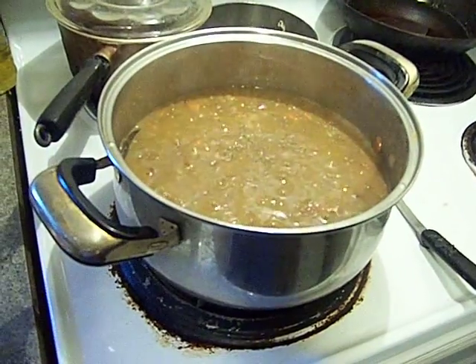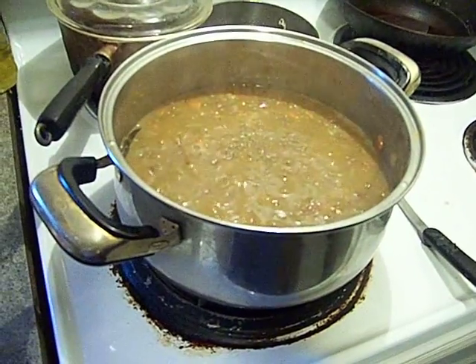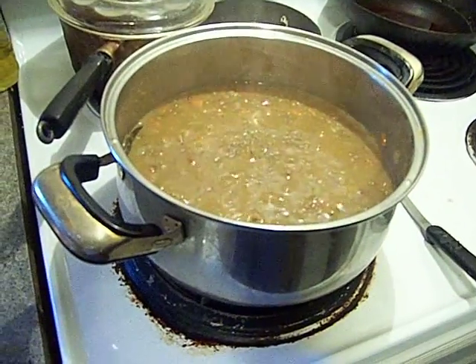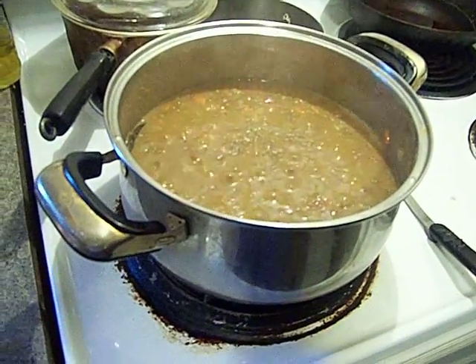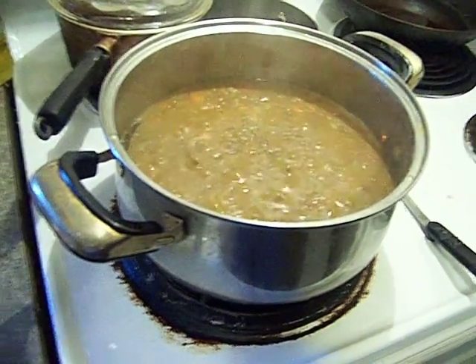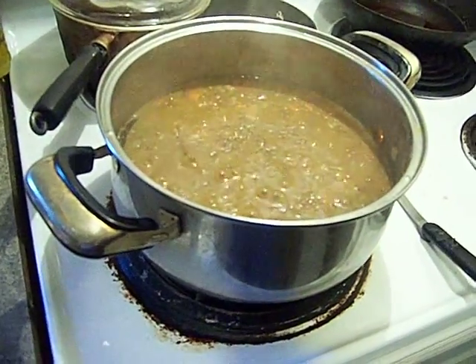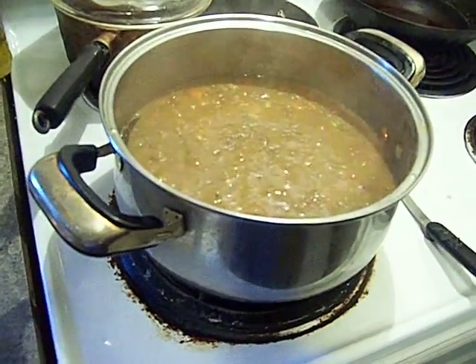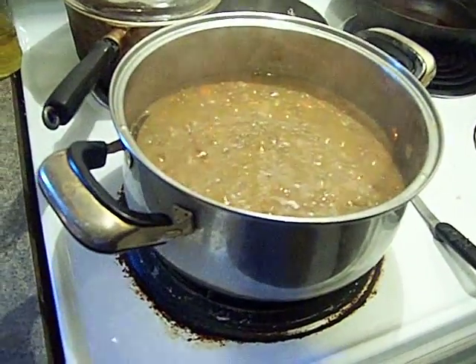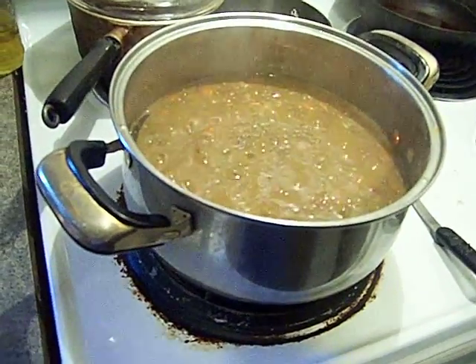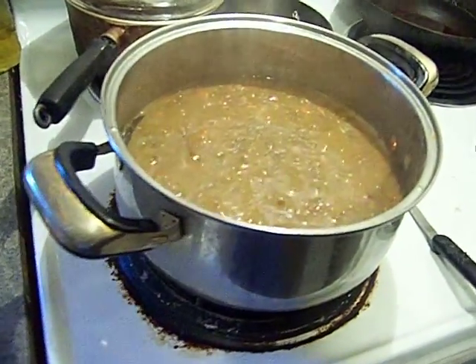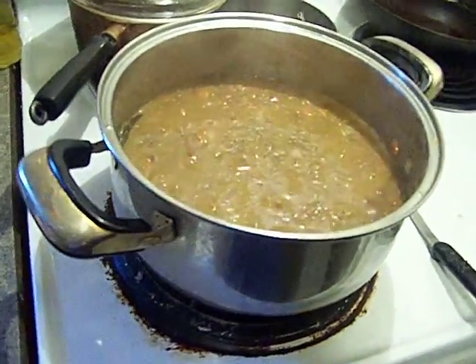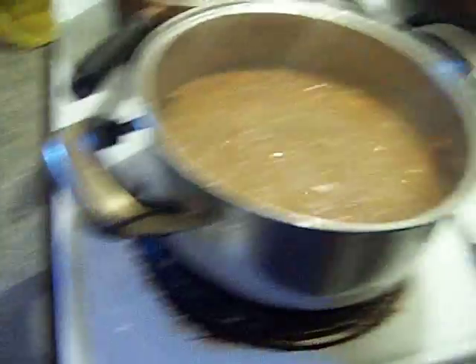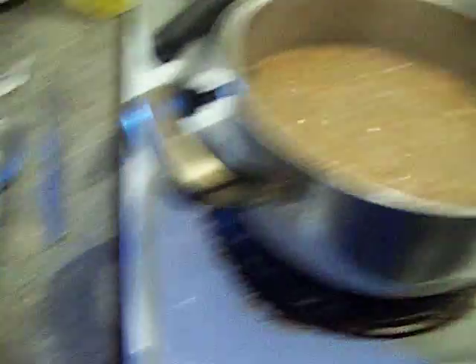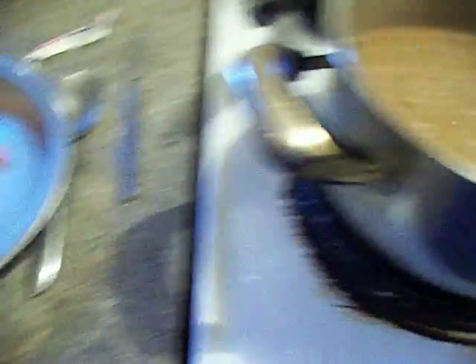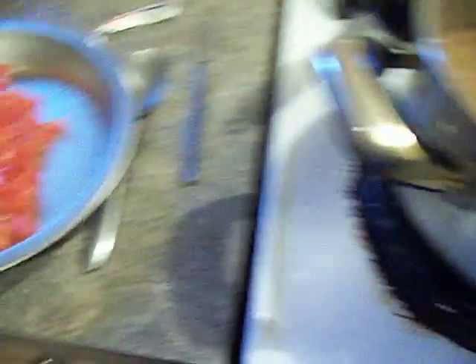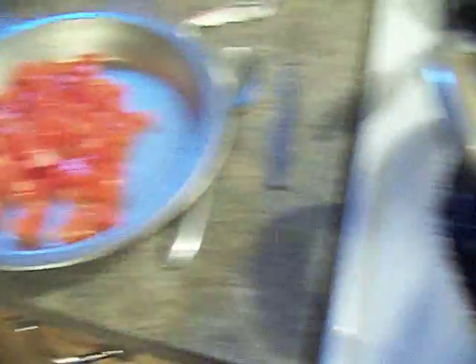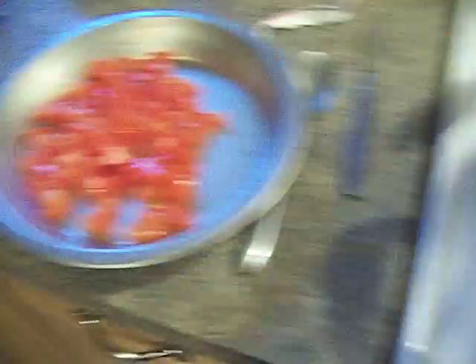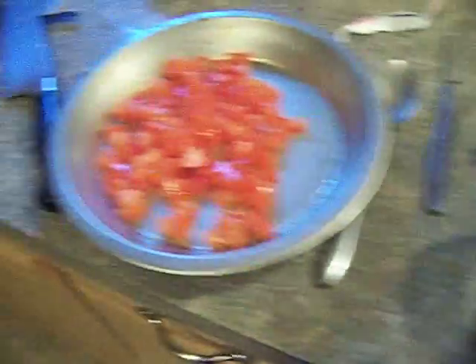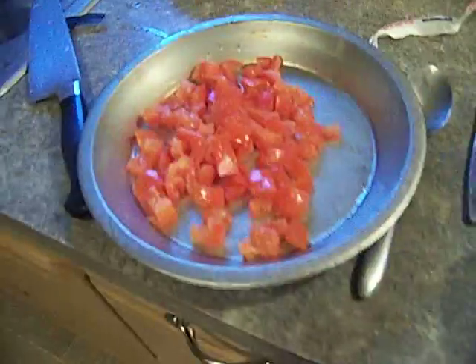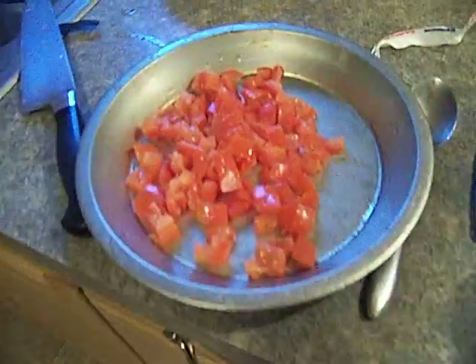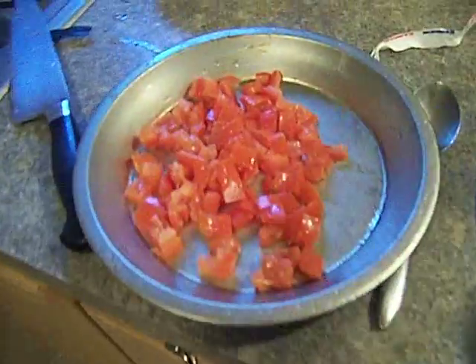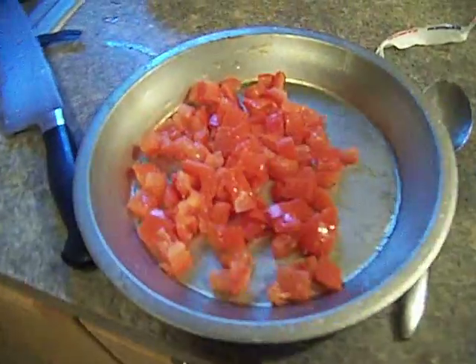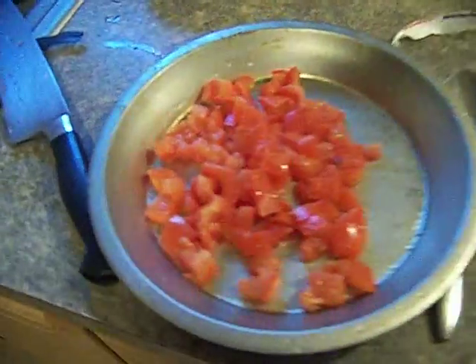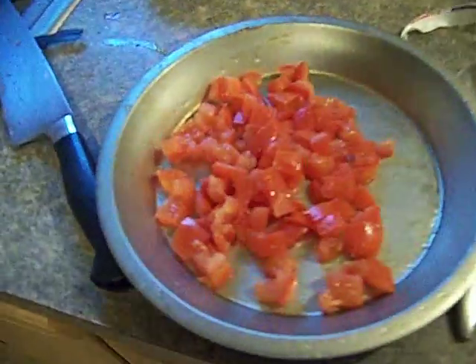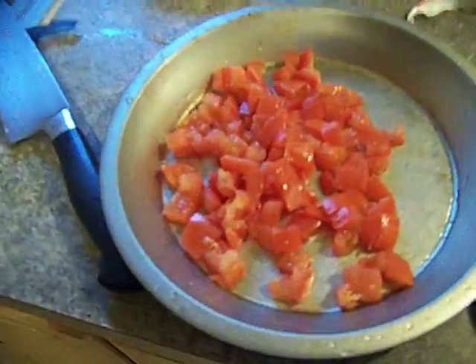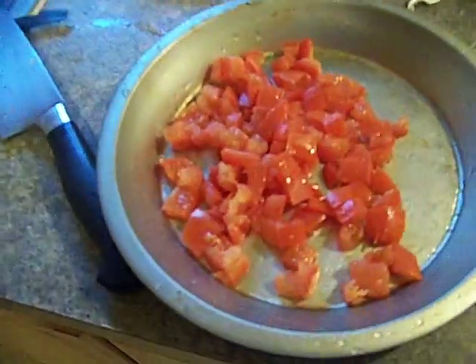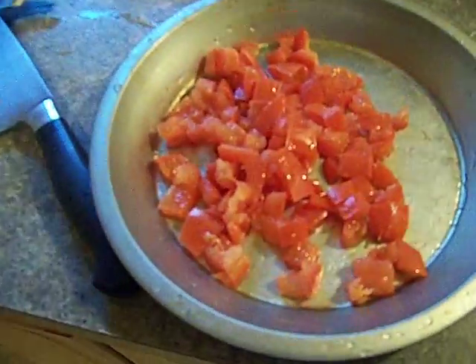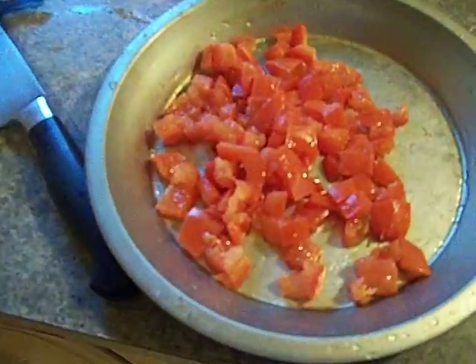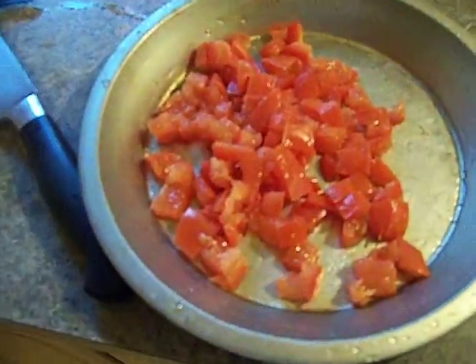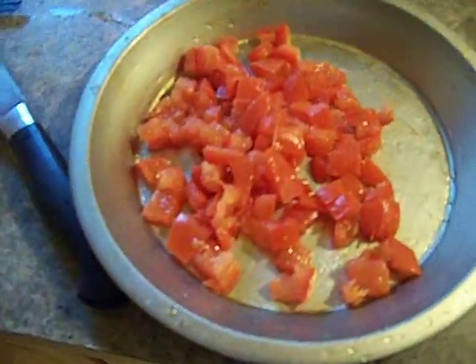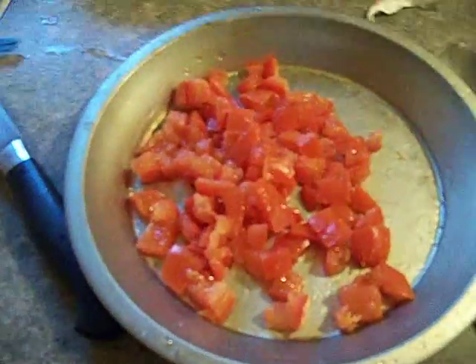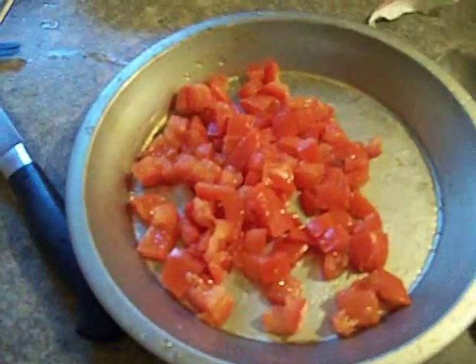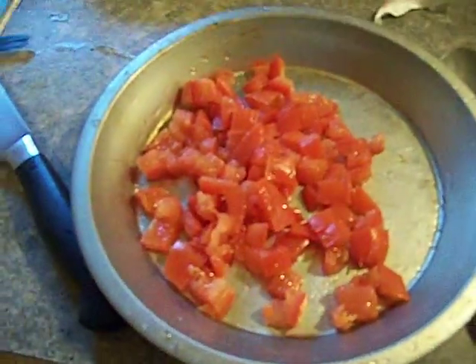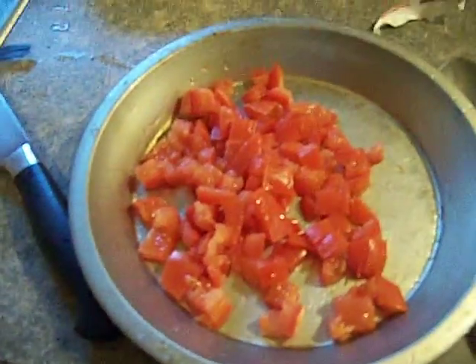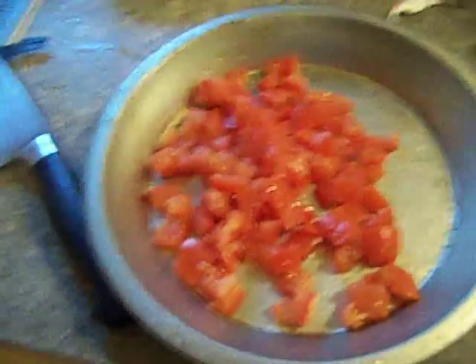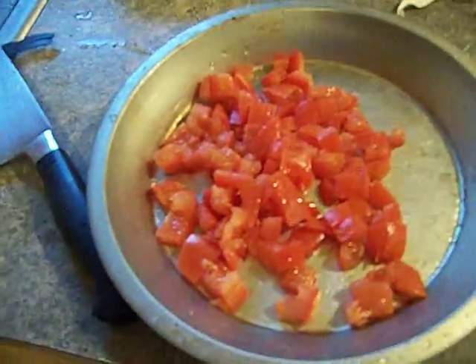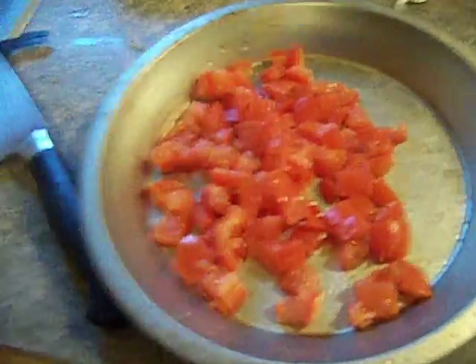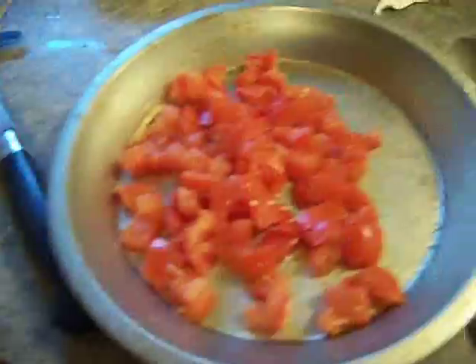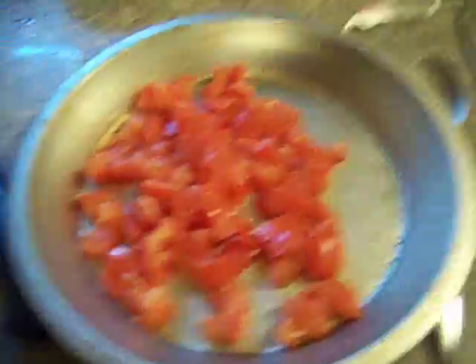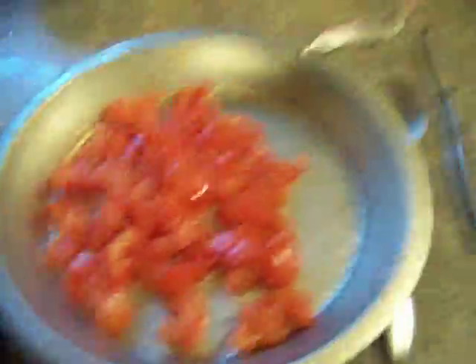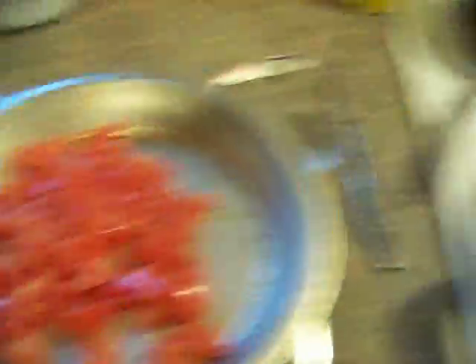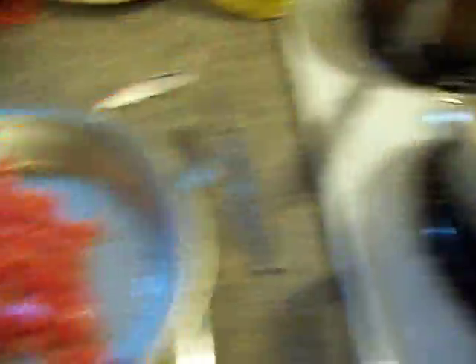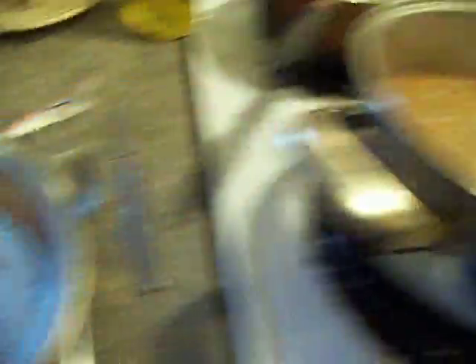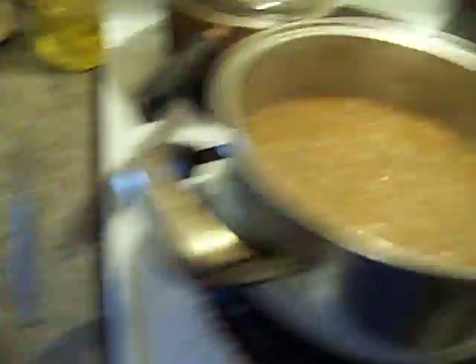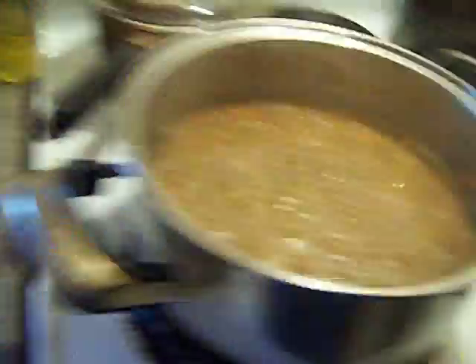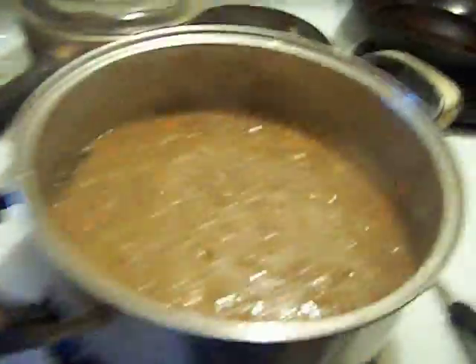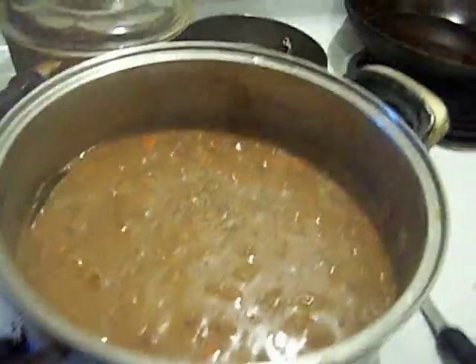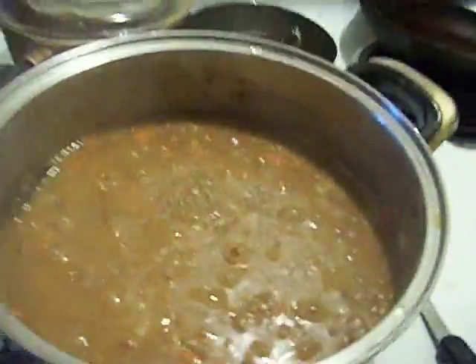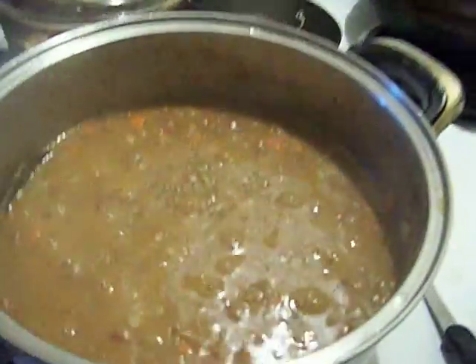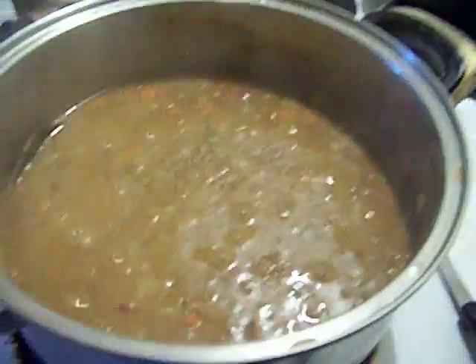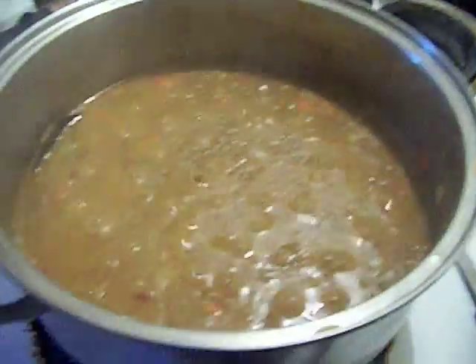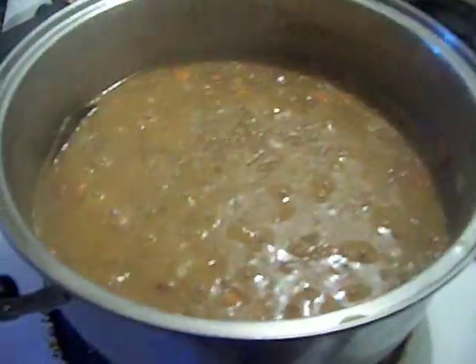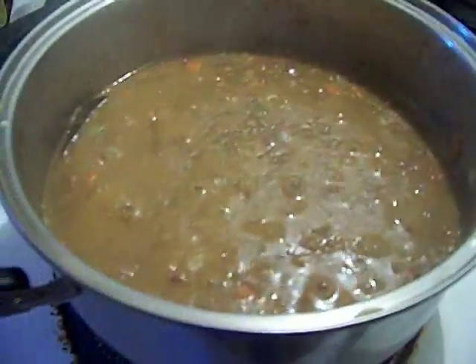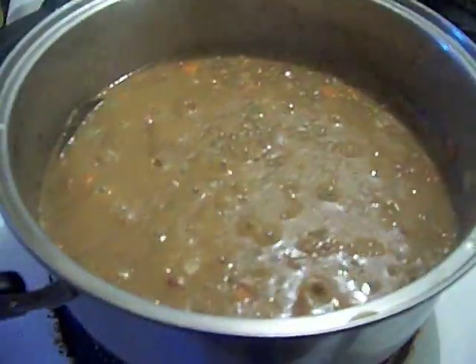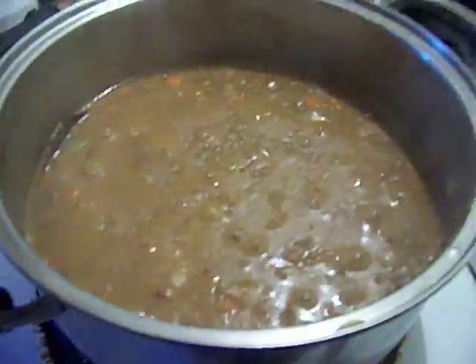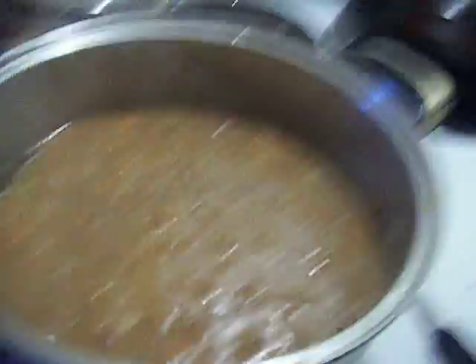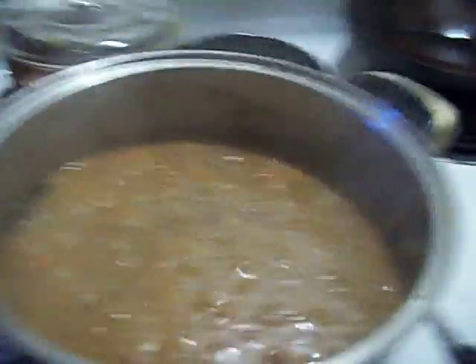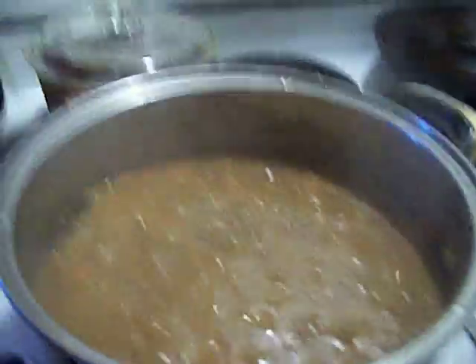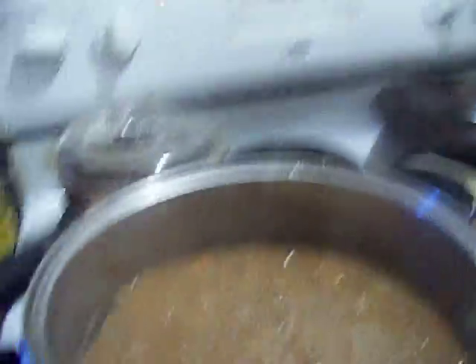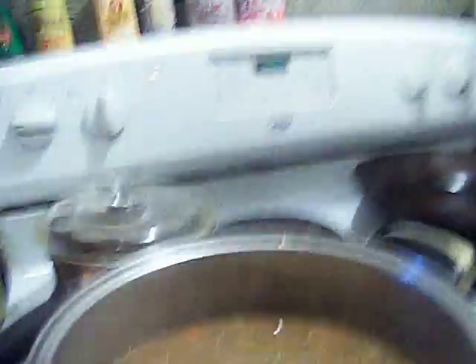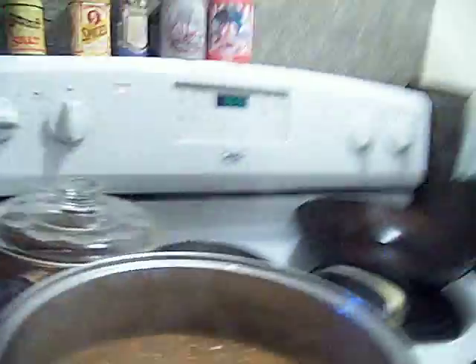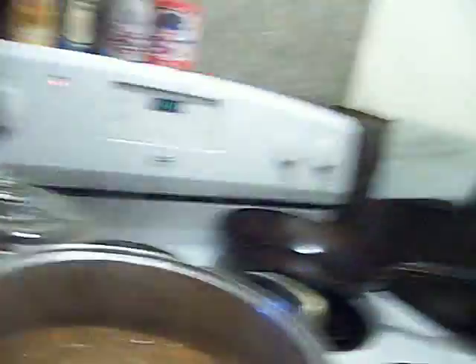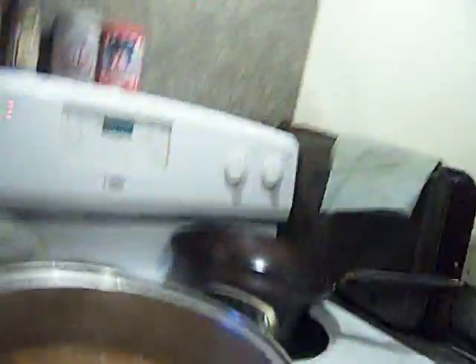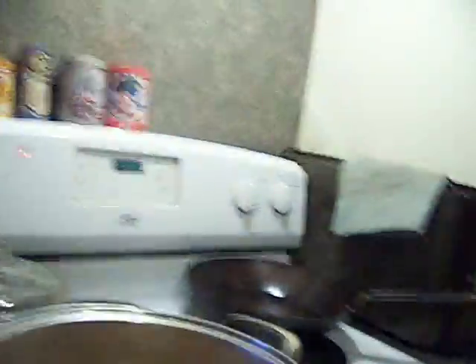Hey America, Chef John Ghetto Gourmet, we're back. I was just talking about cutting the tomatoes, and here's our lentils.